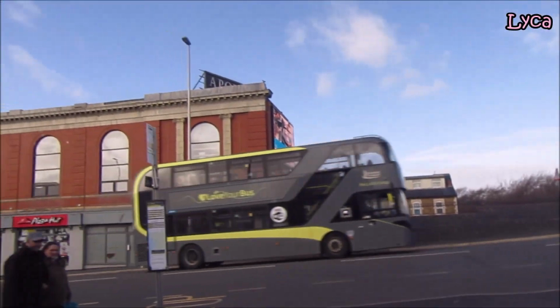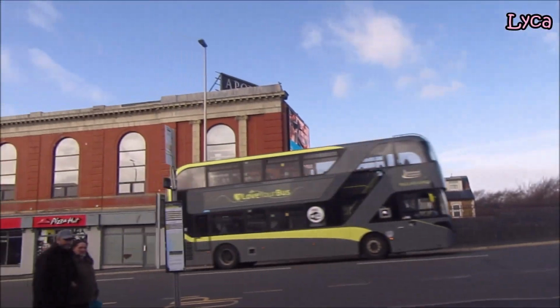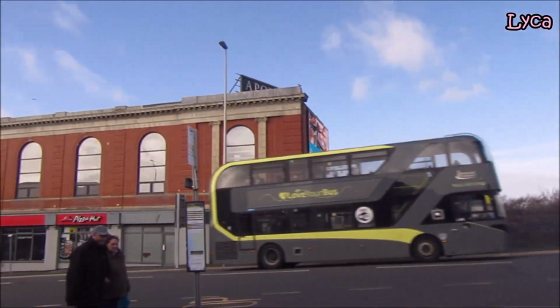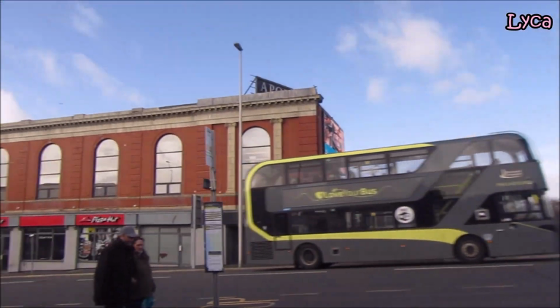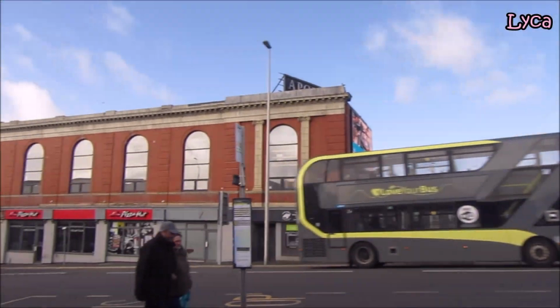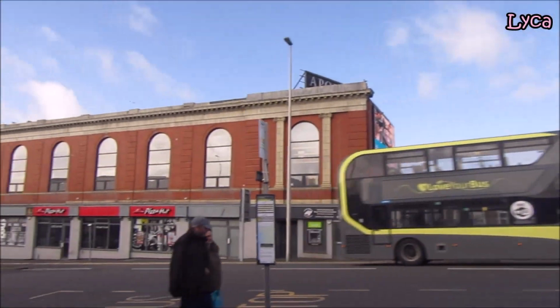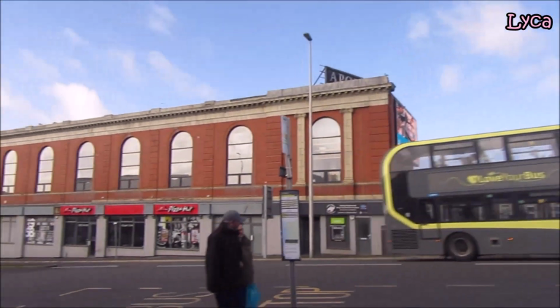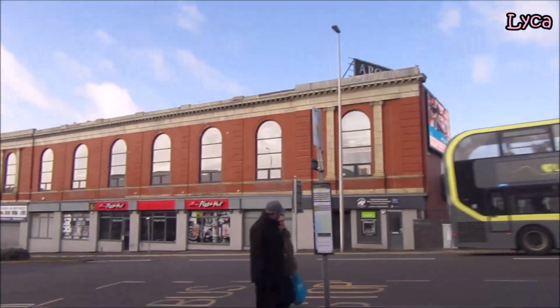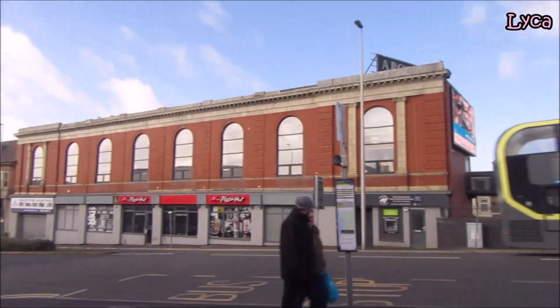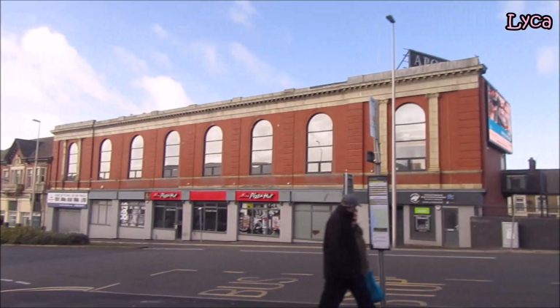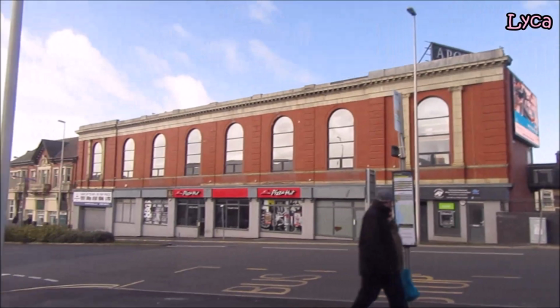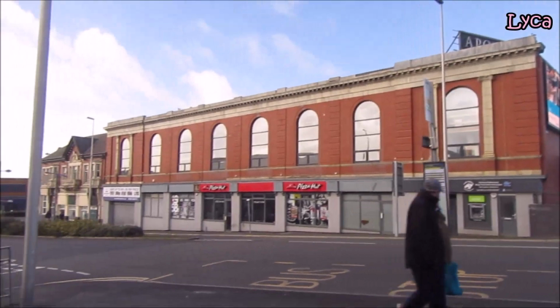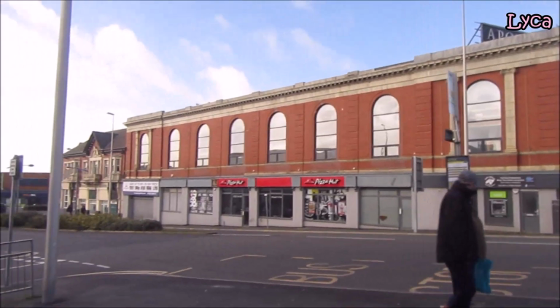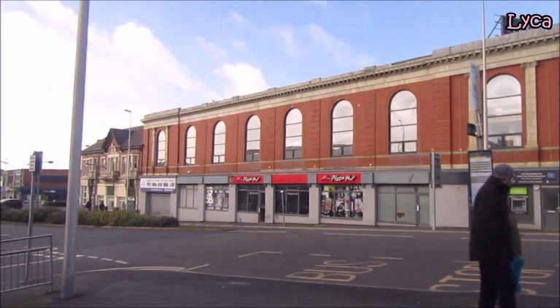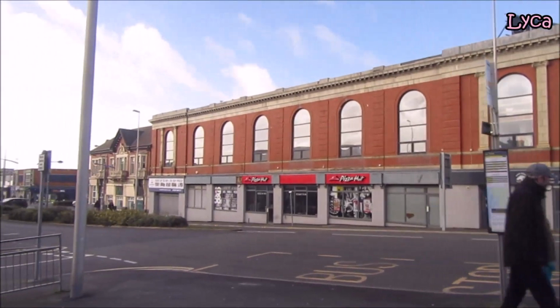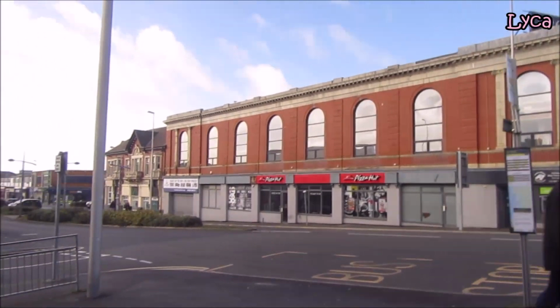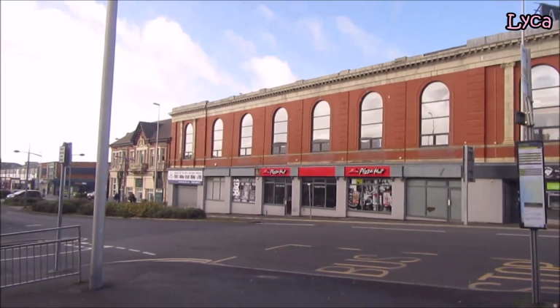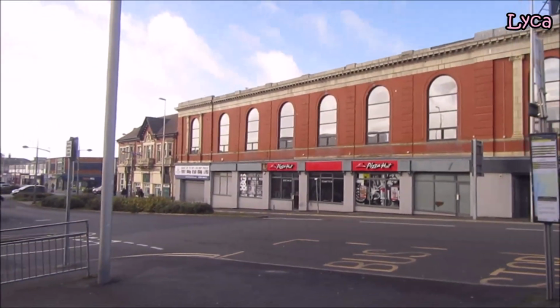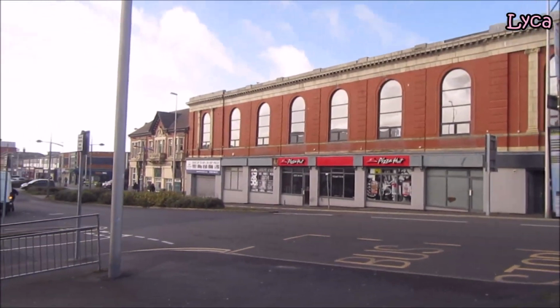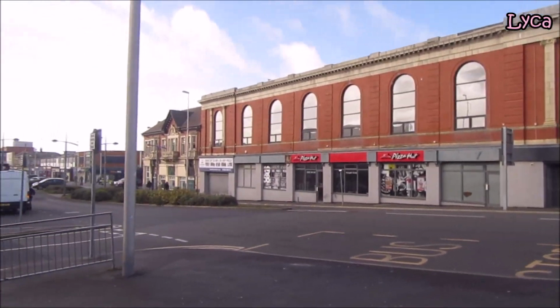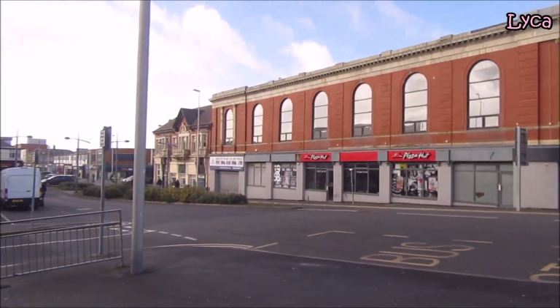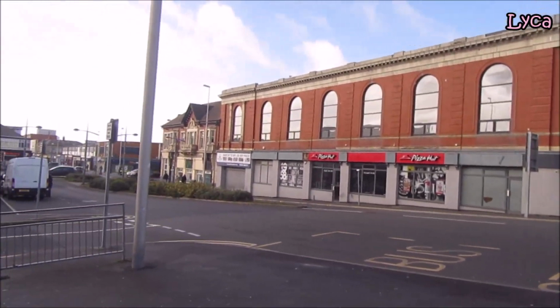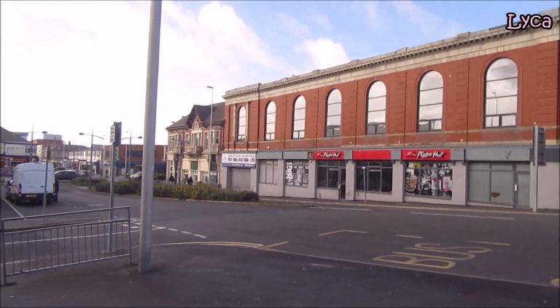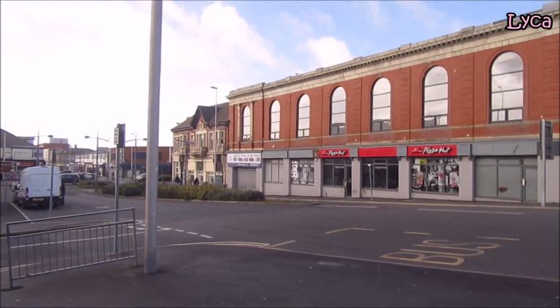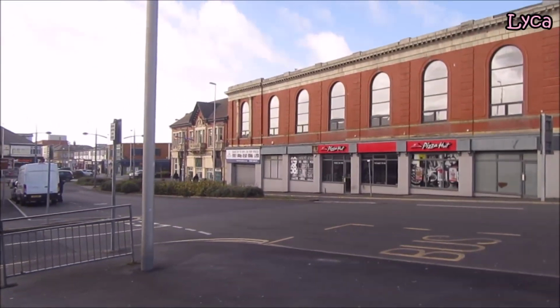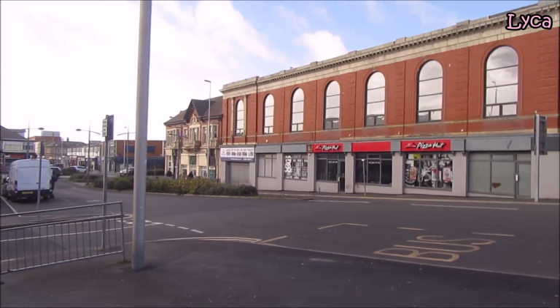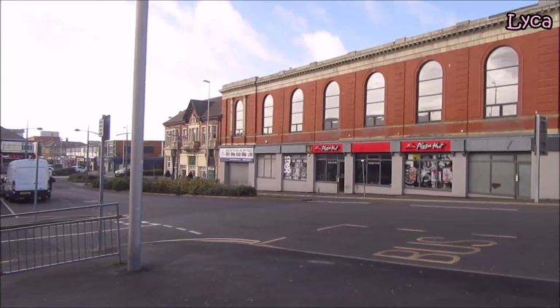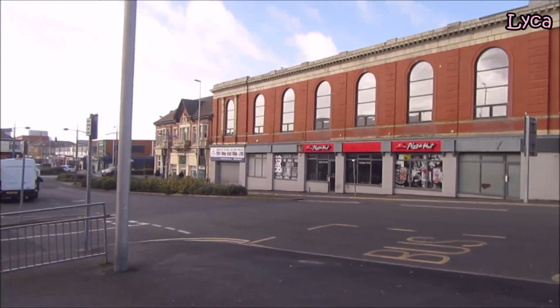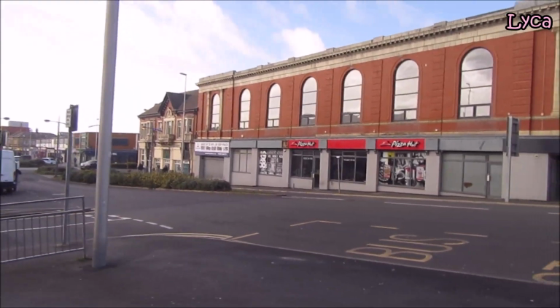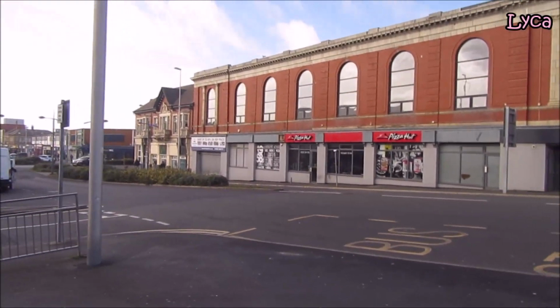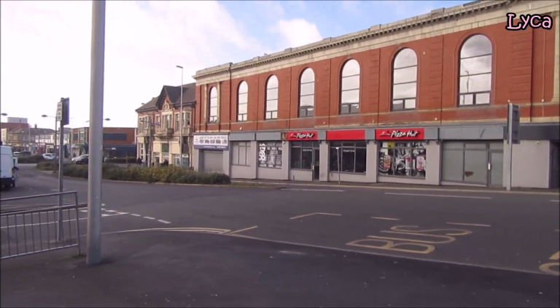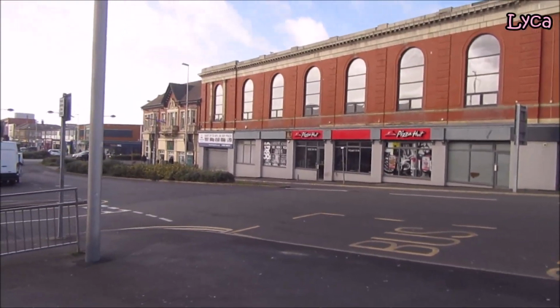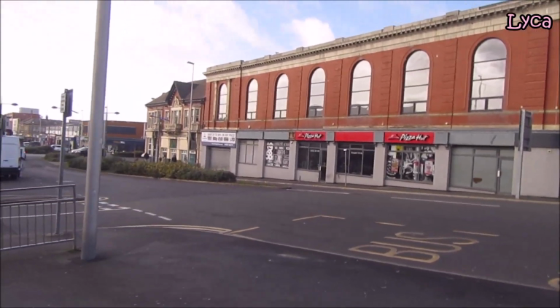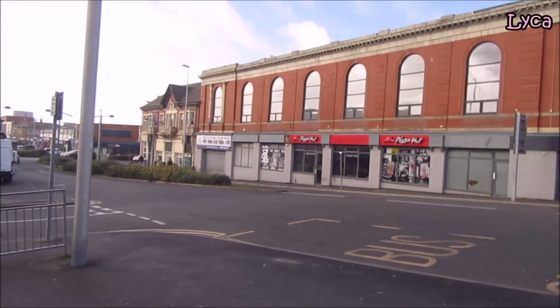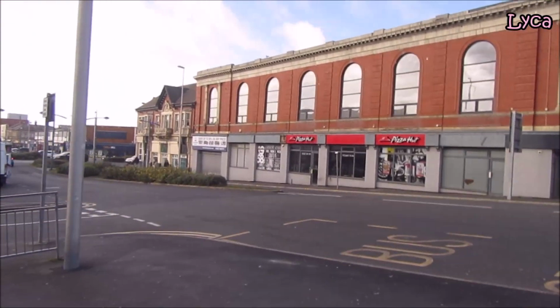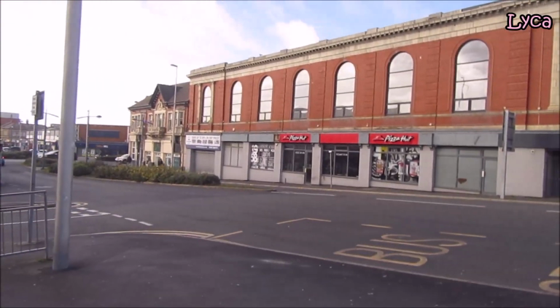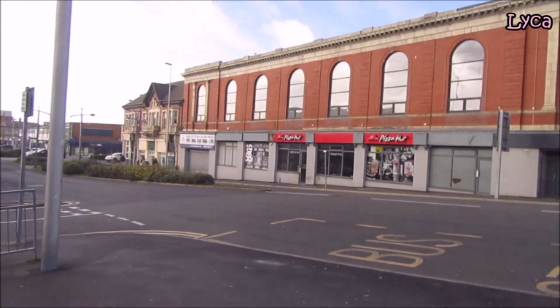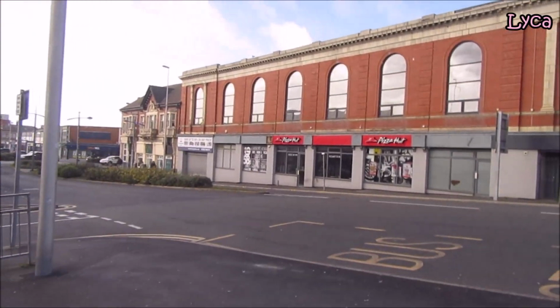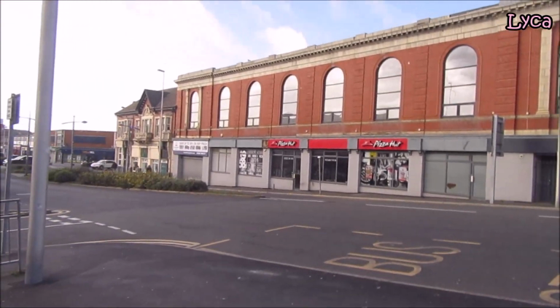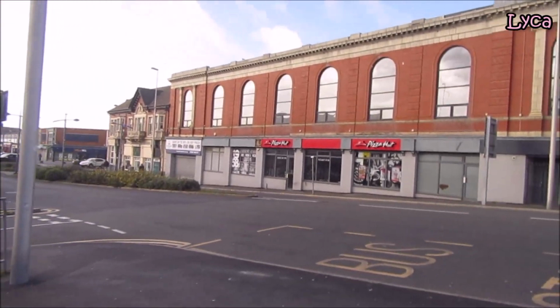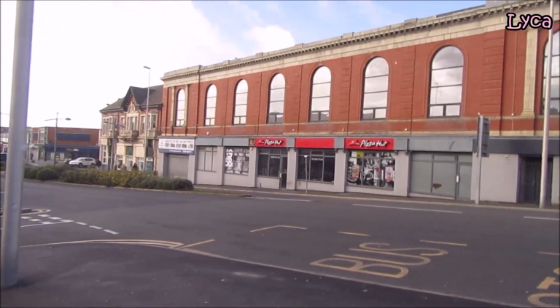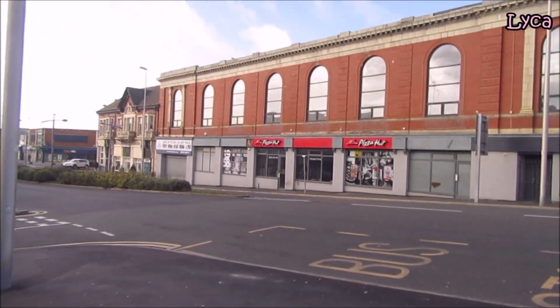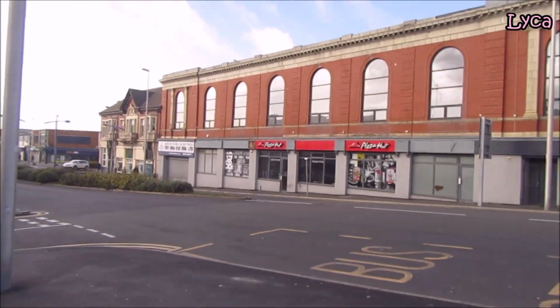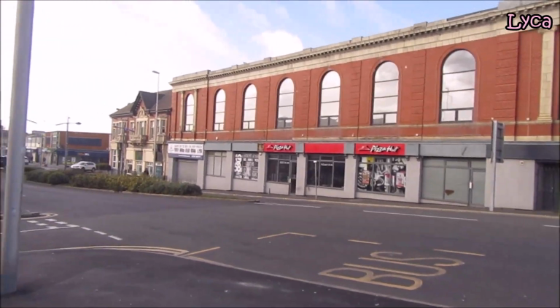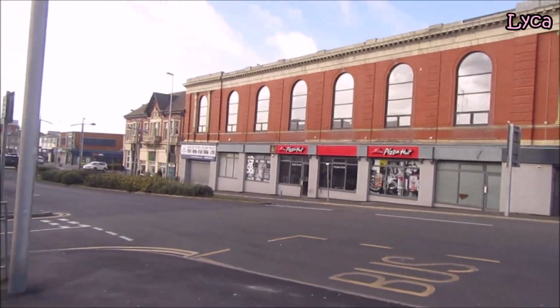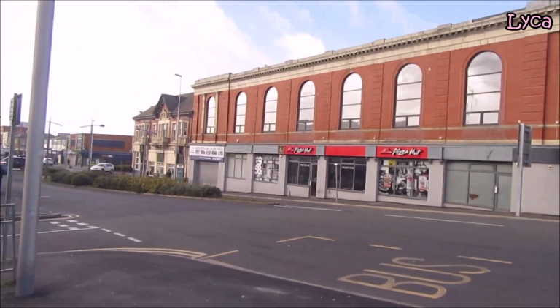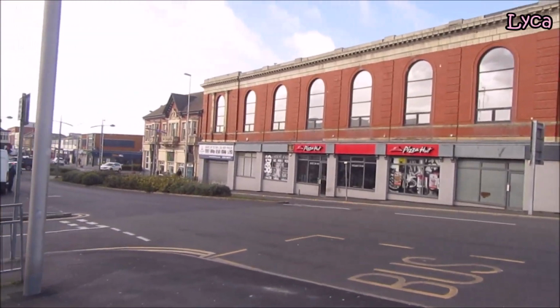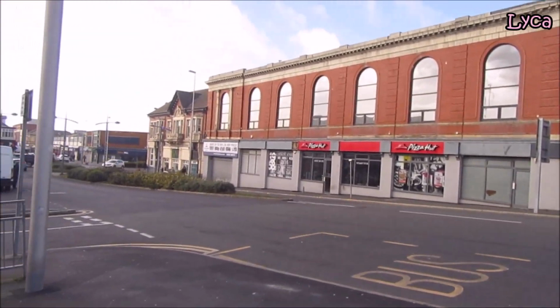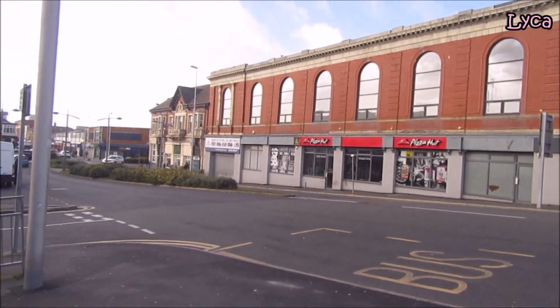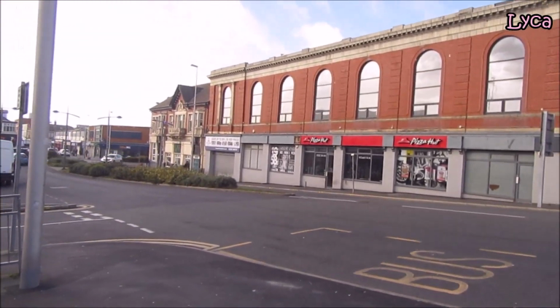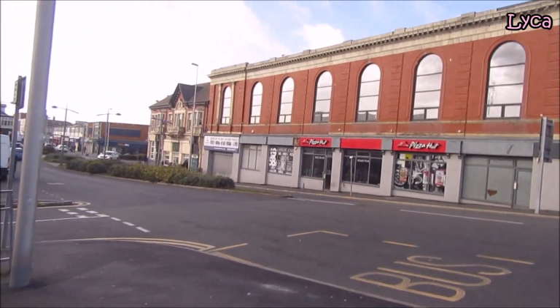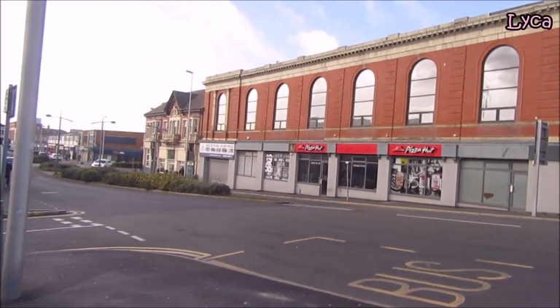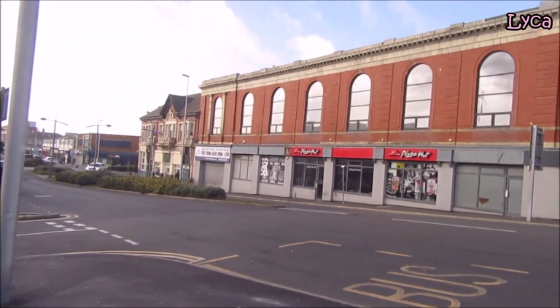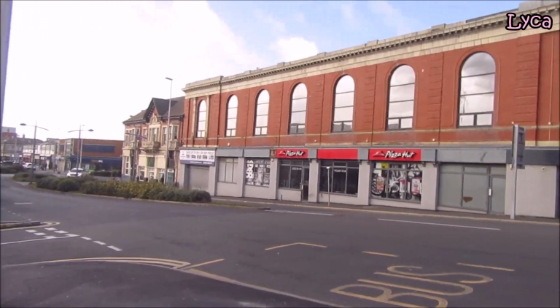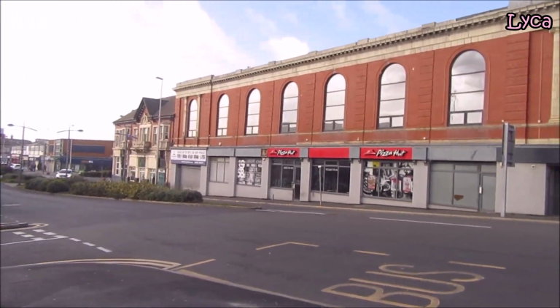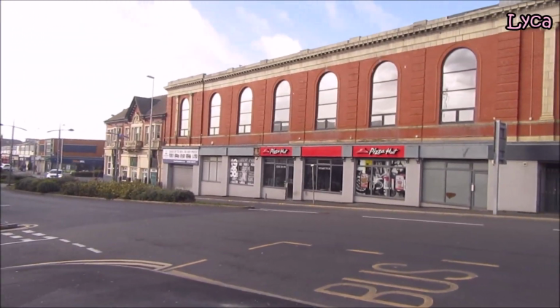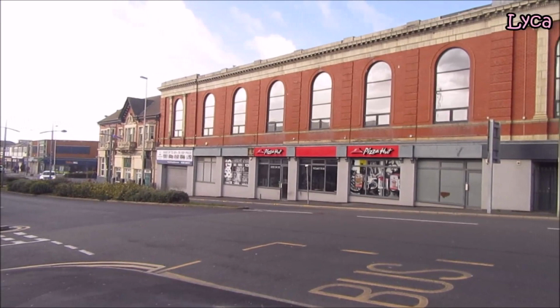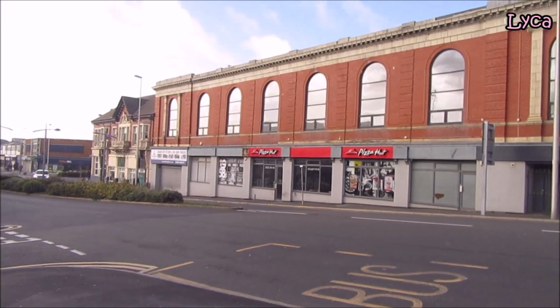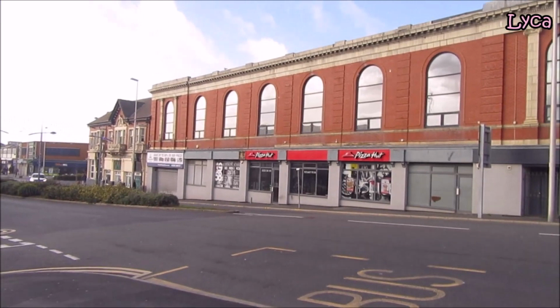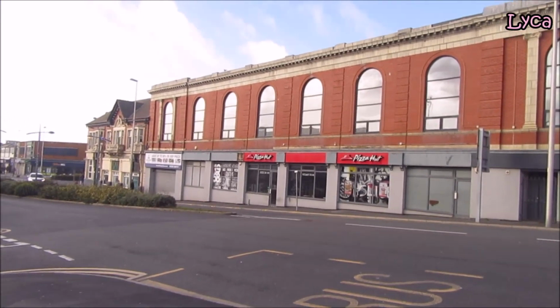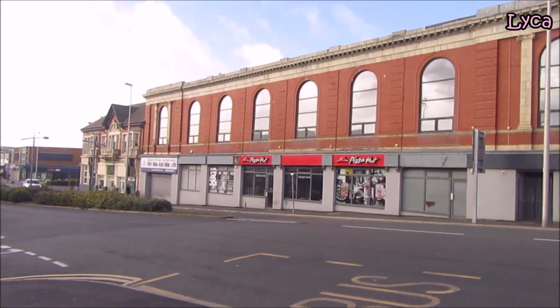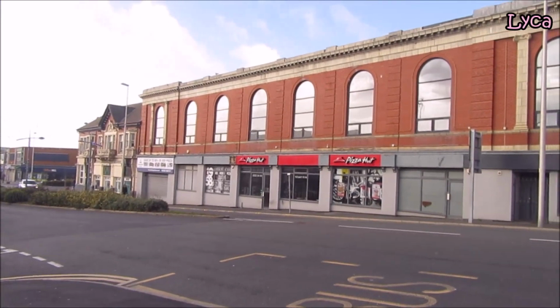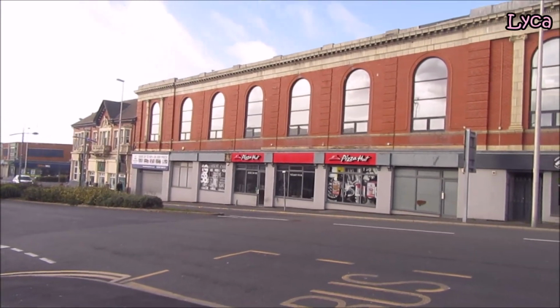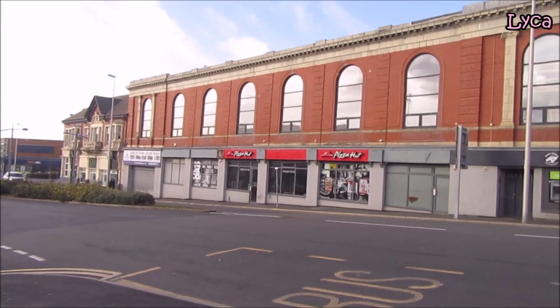That is the old Apollo place there. You can get a much better view of it now — I'll cross over.